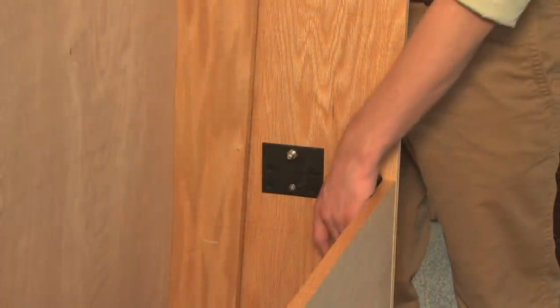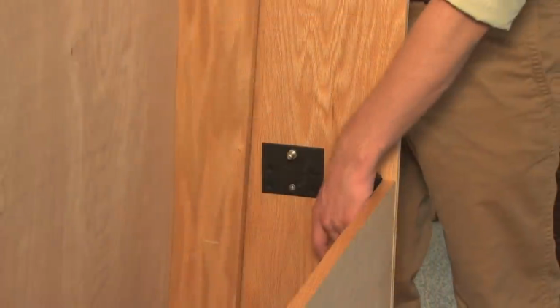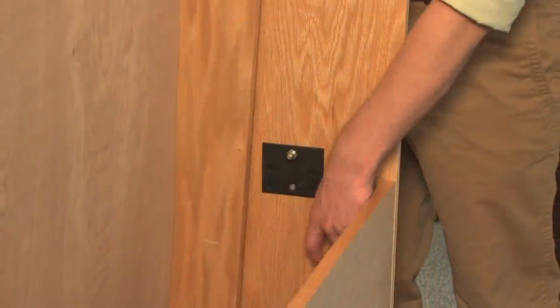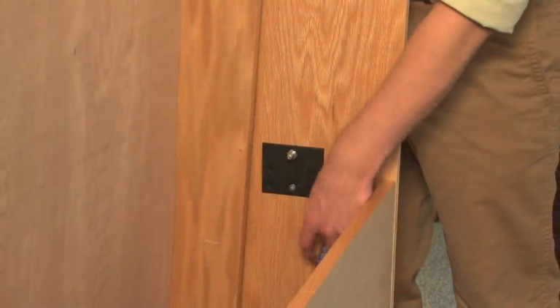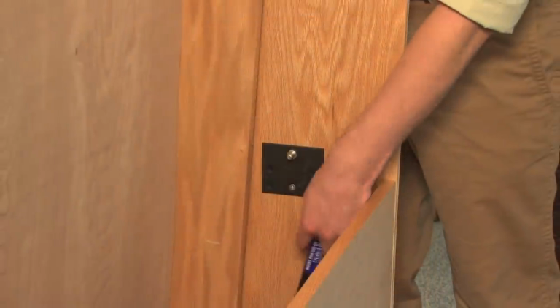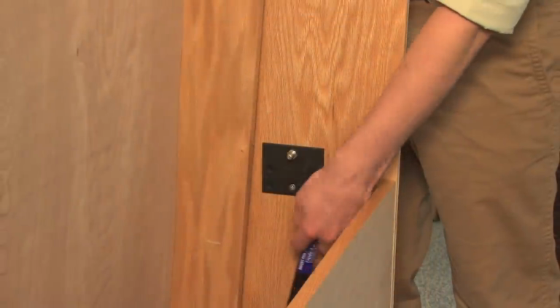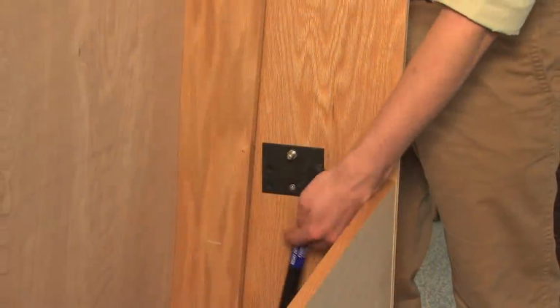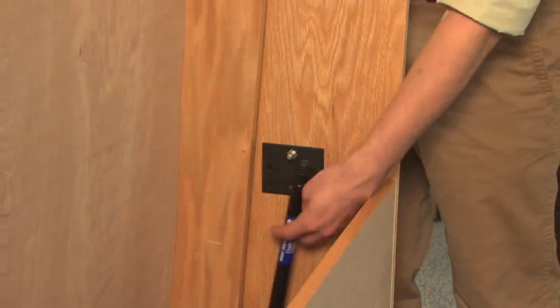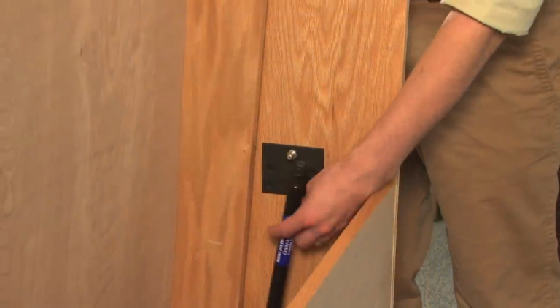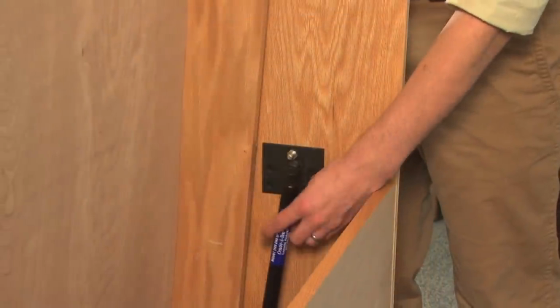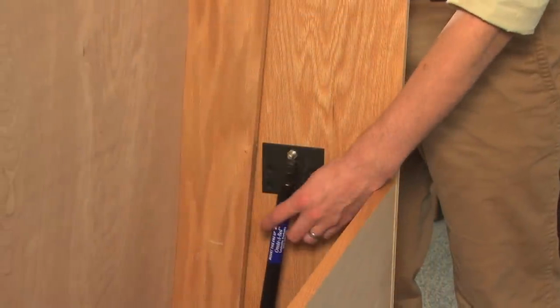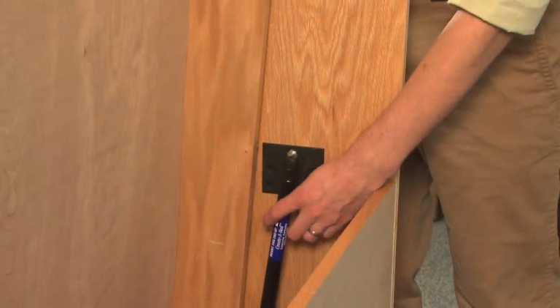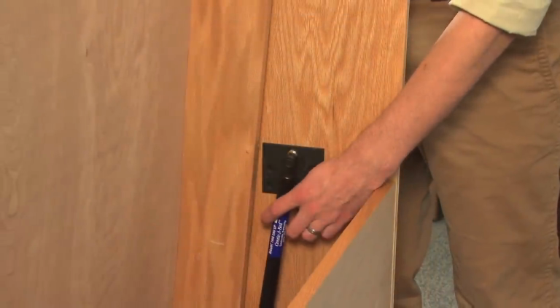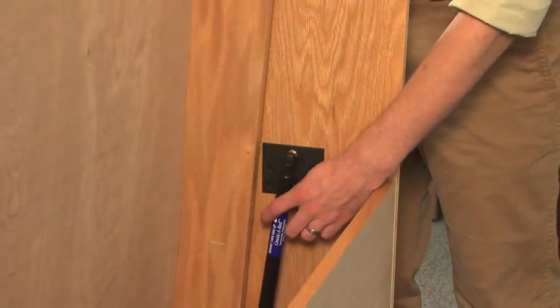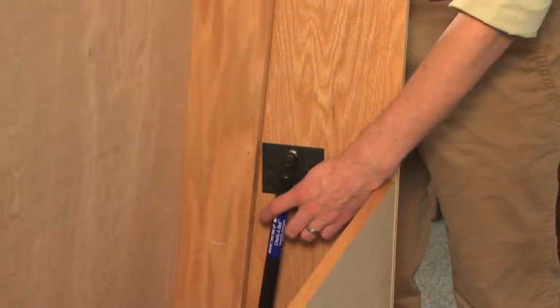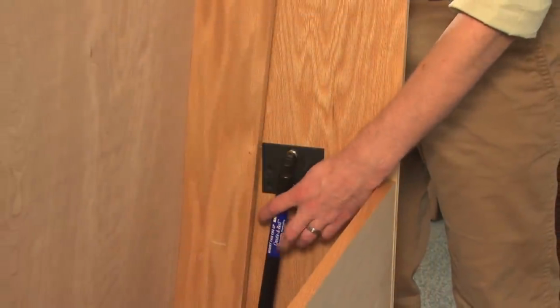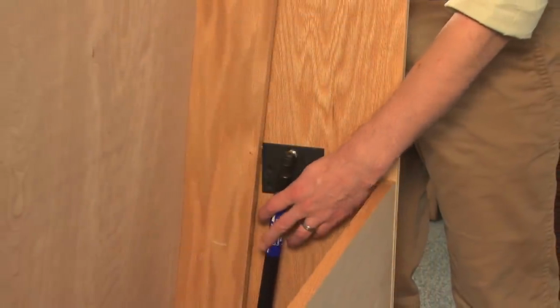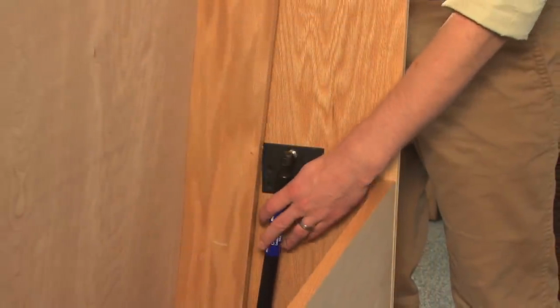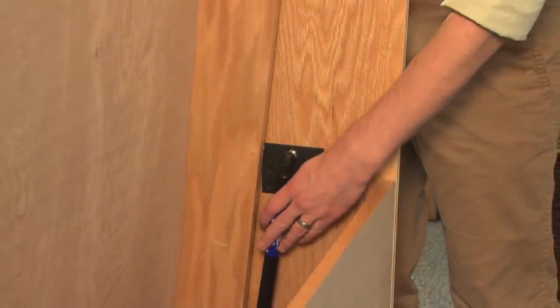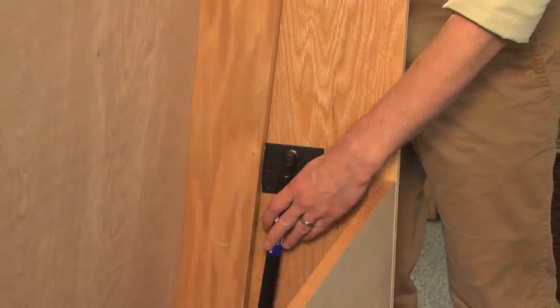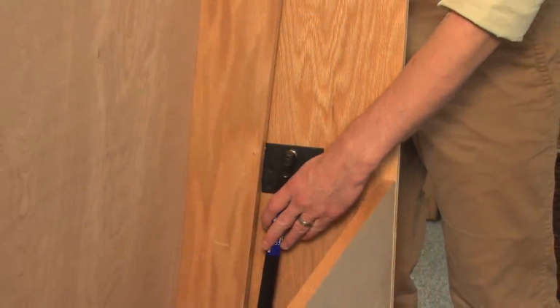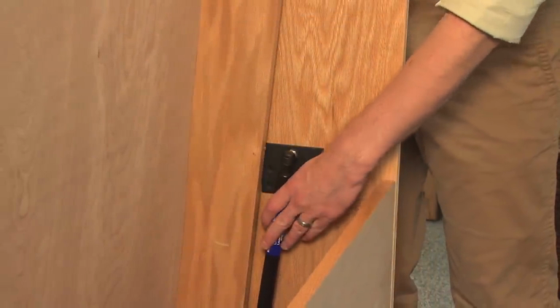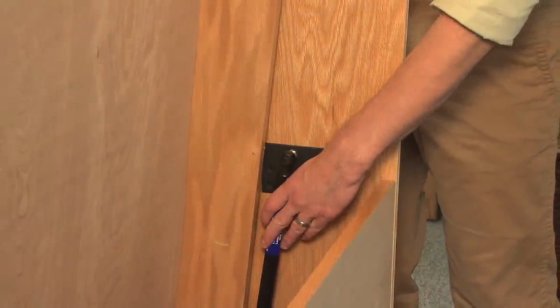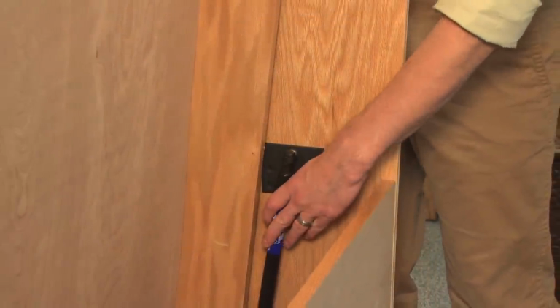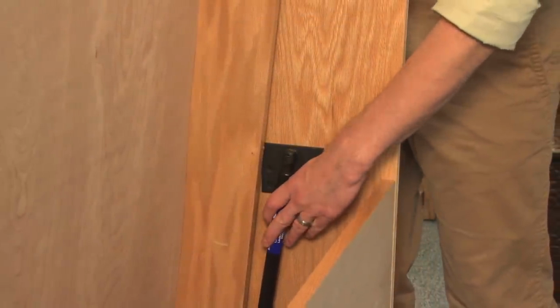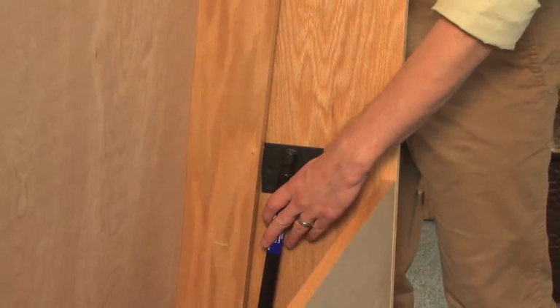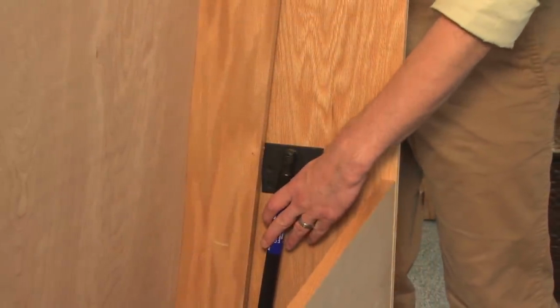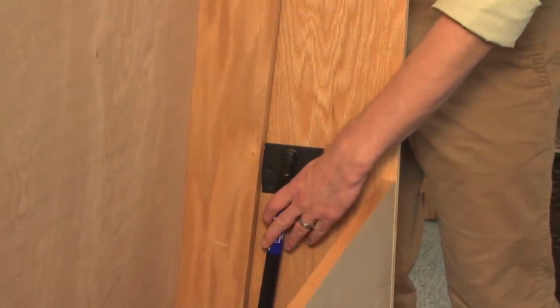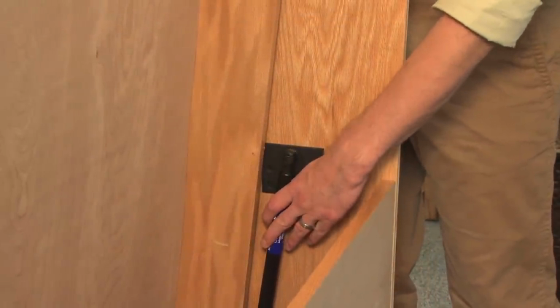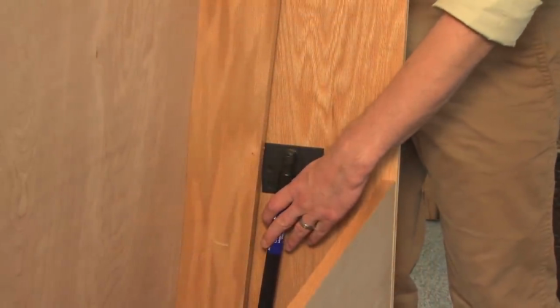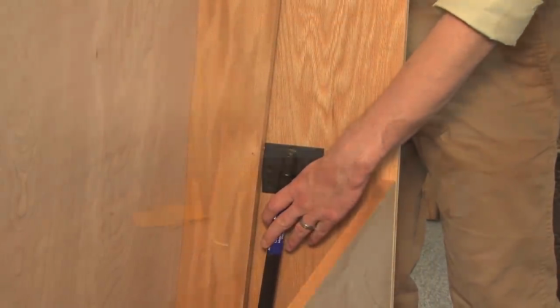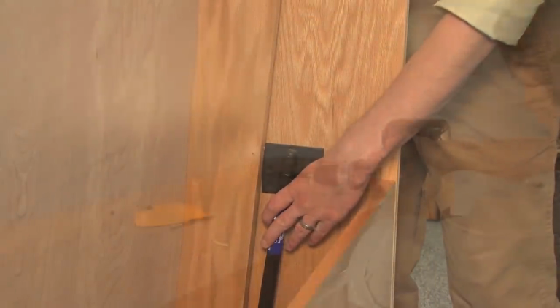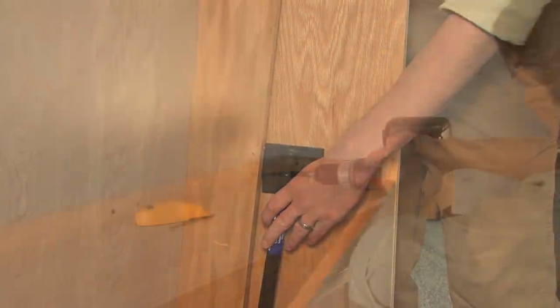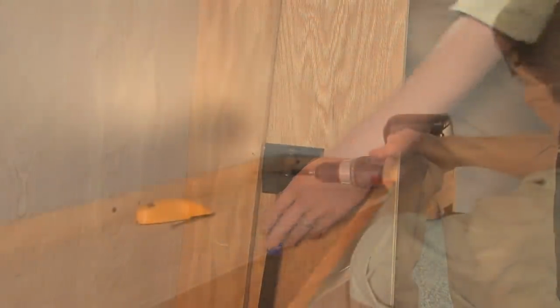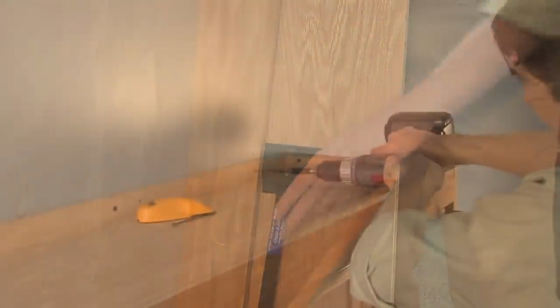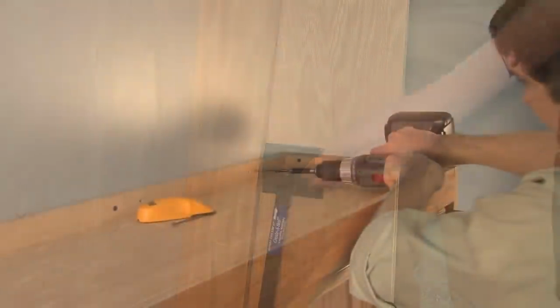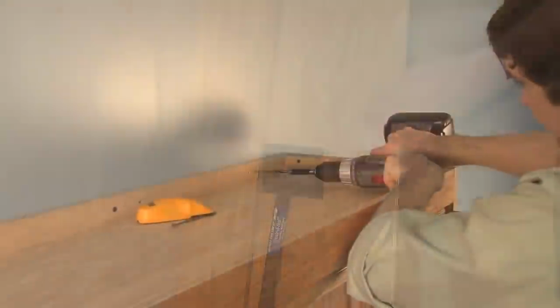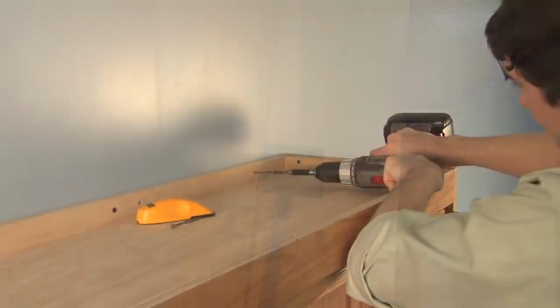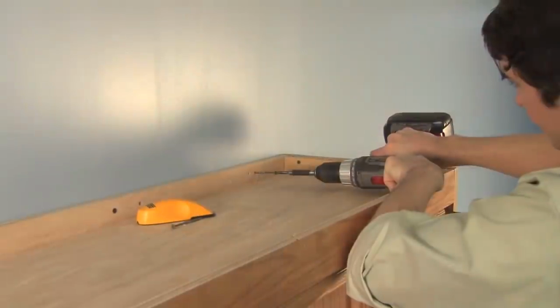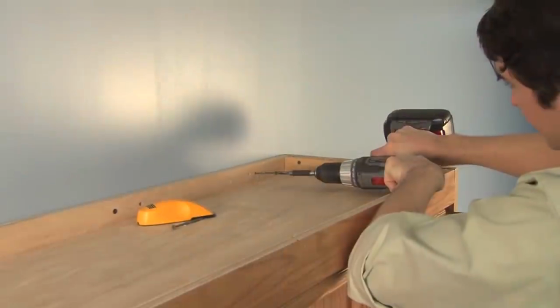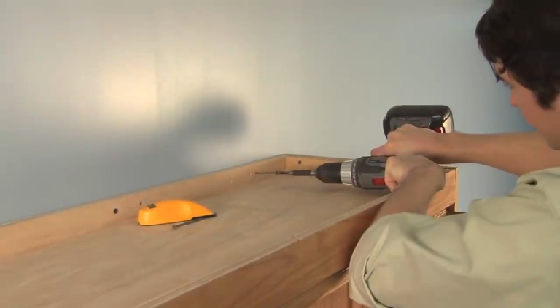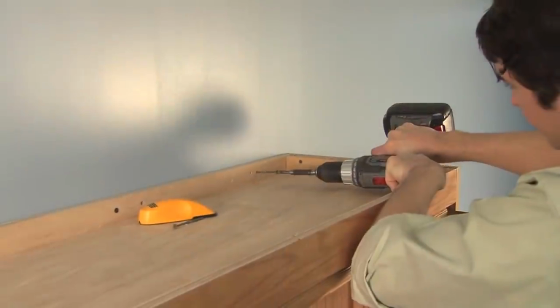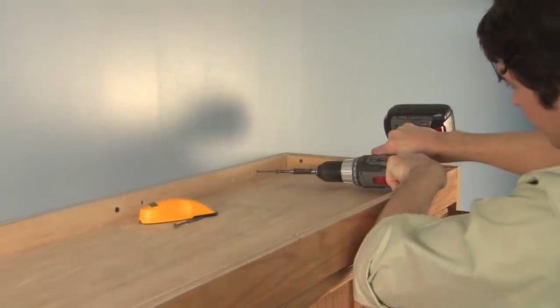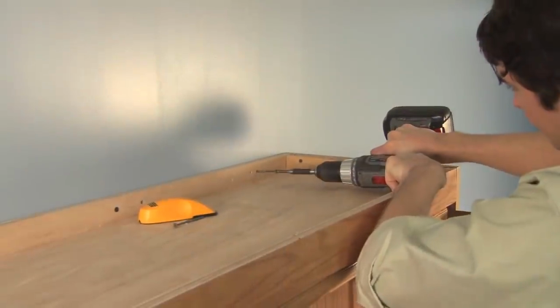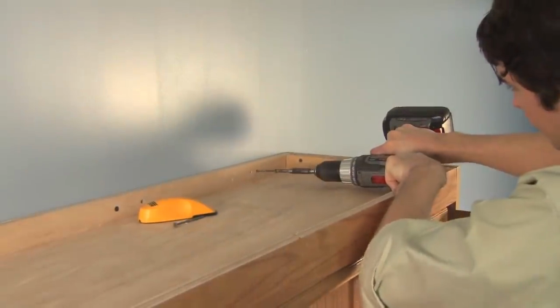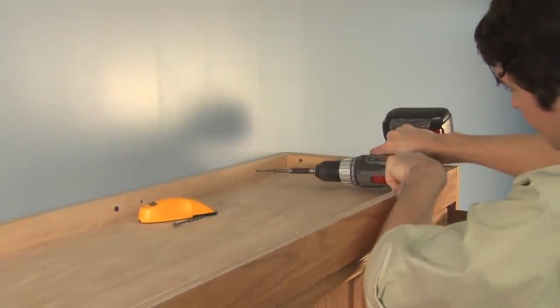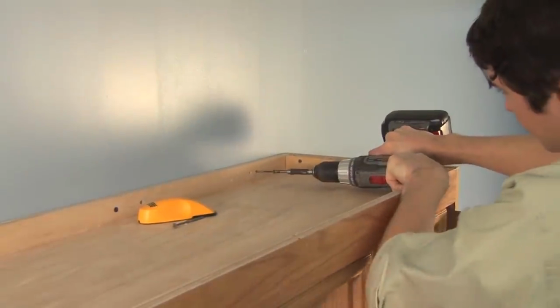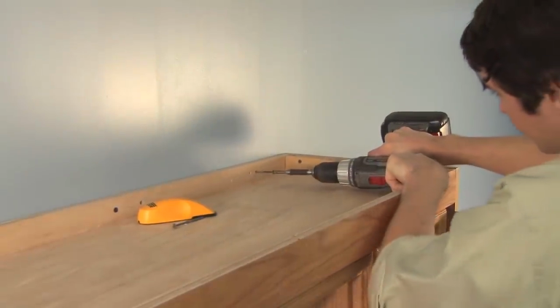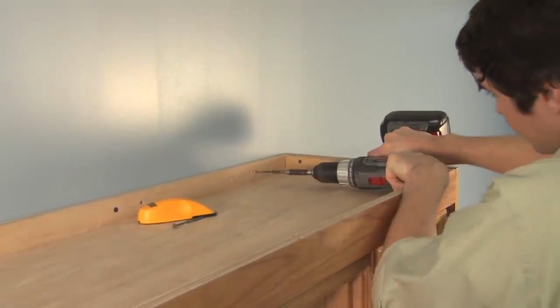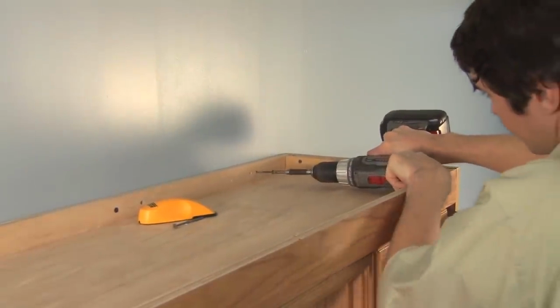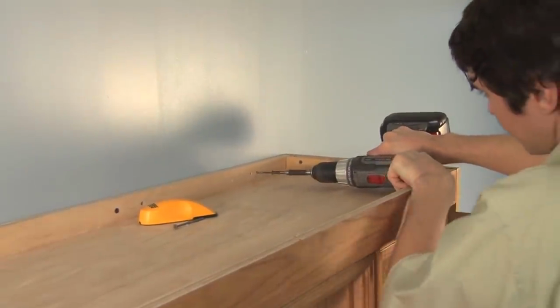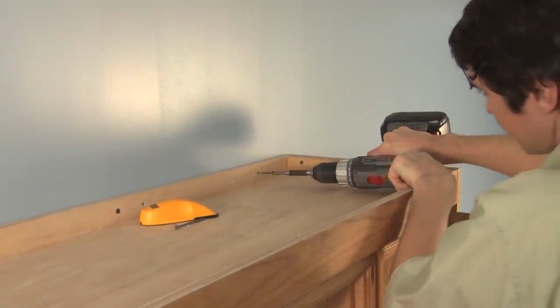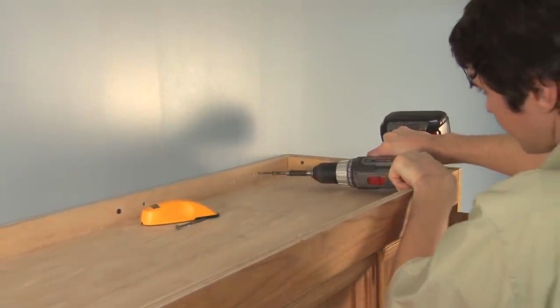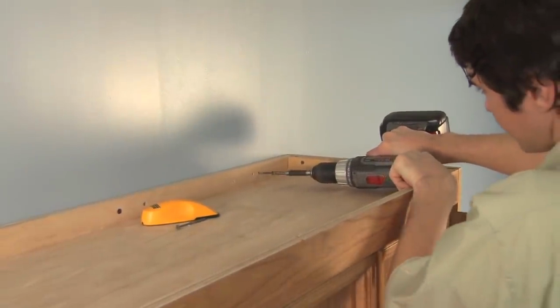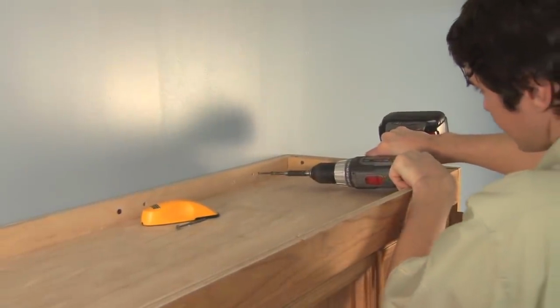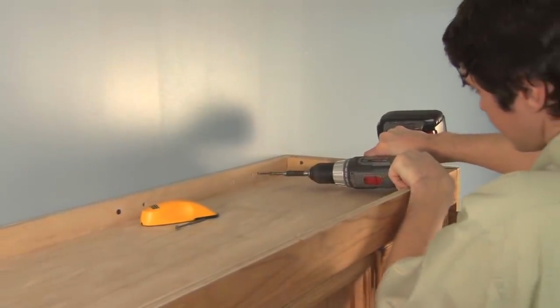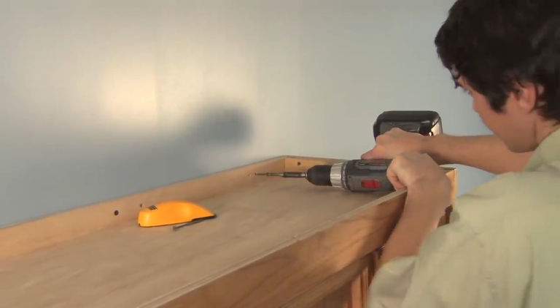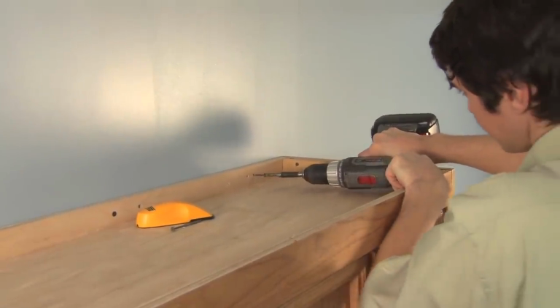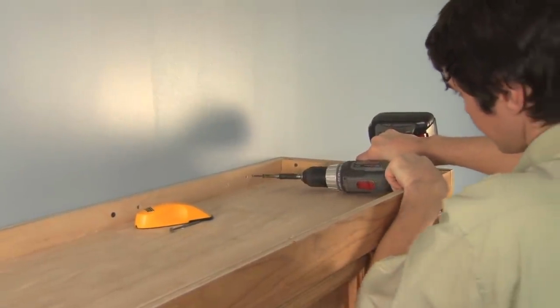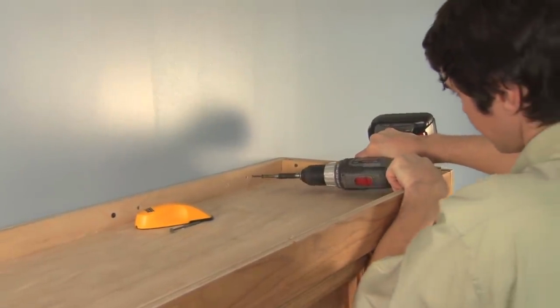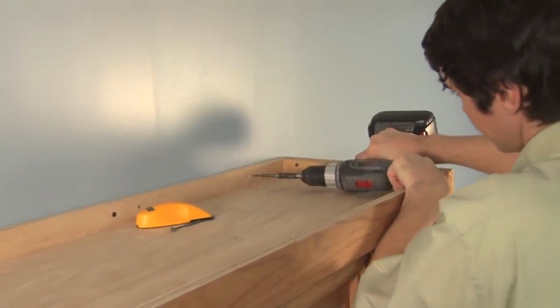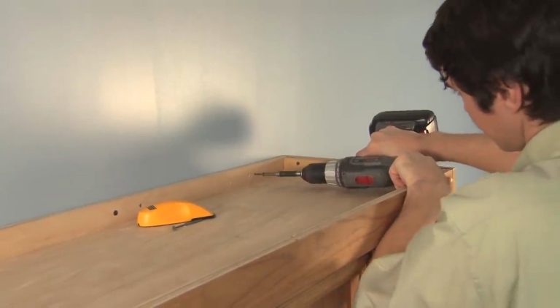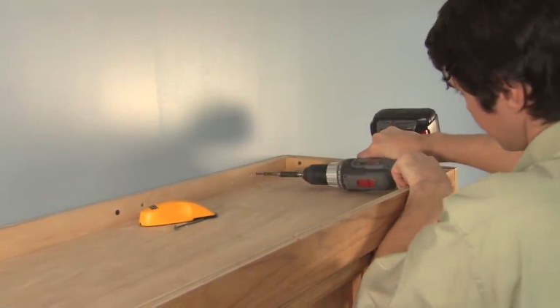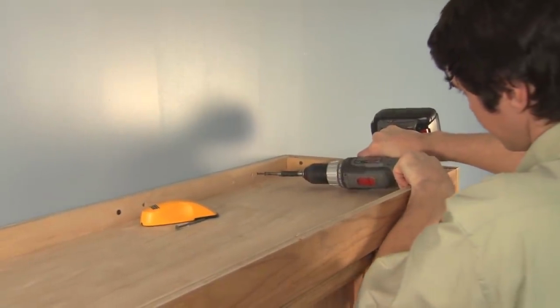Unlike other Murphy bed mechanisms, the Create-A-Bed system takes just minutes to assemble and attaches to the wall with the studs.